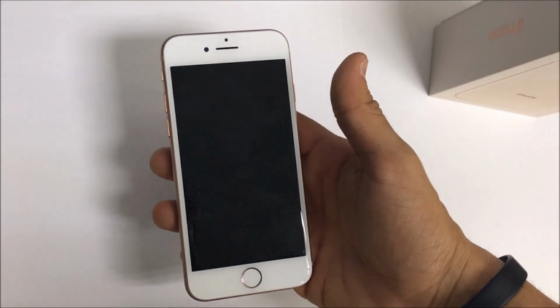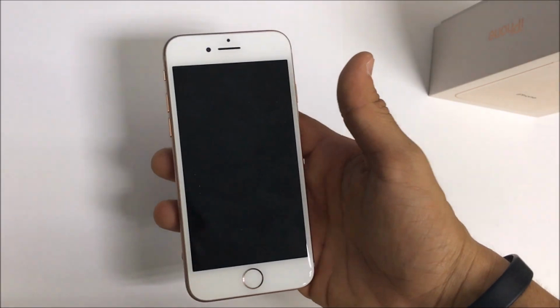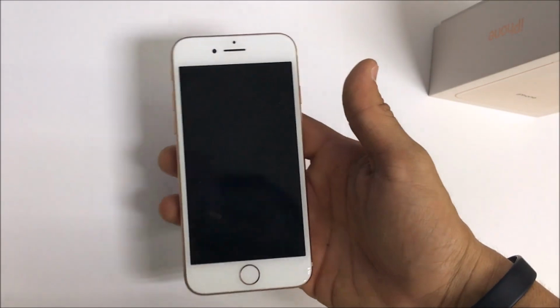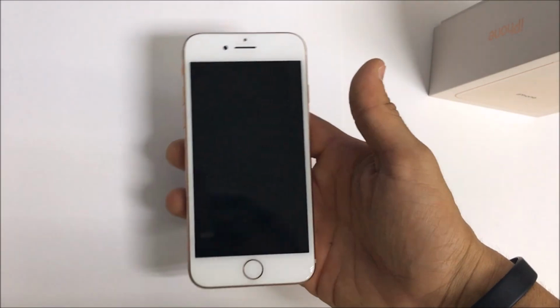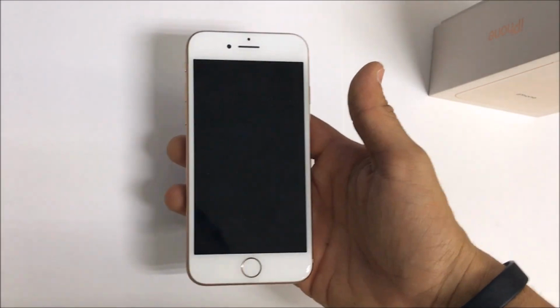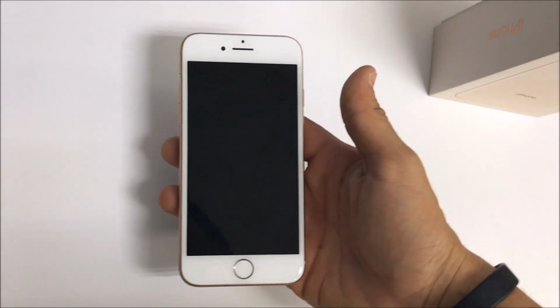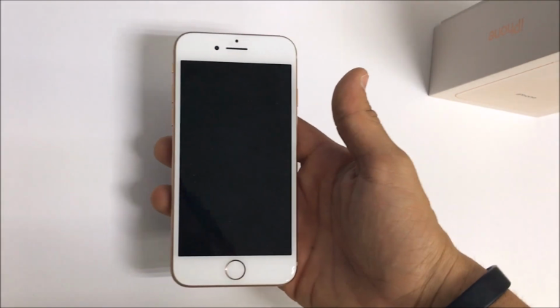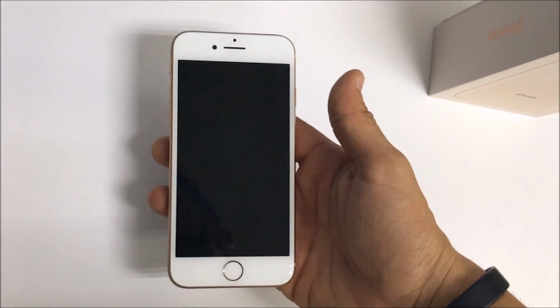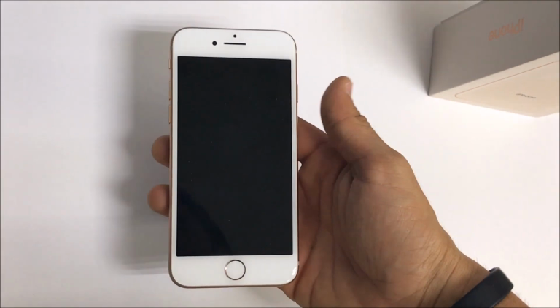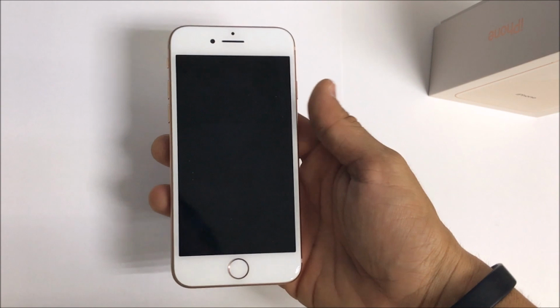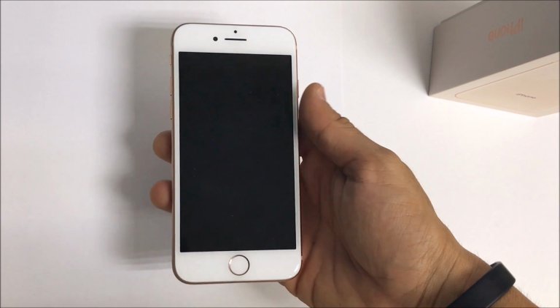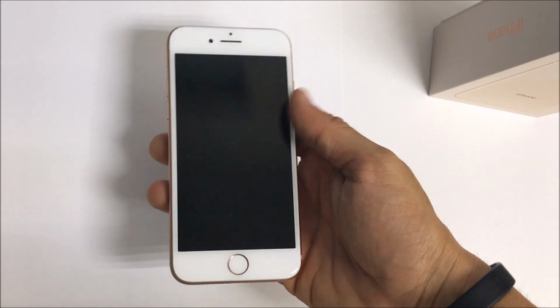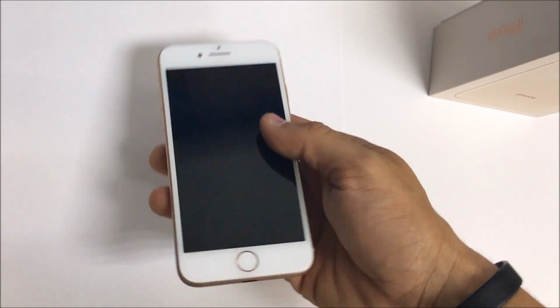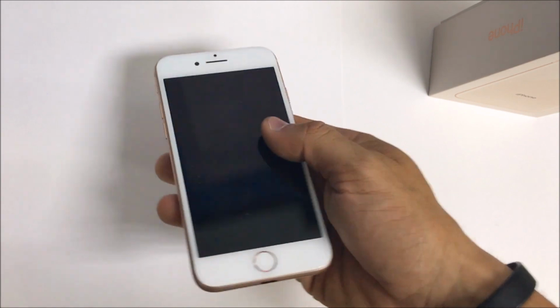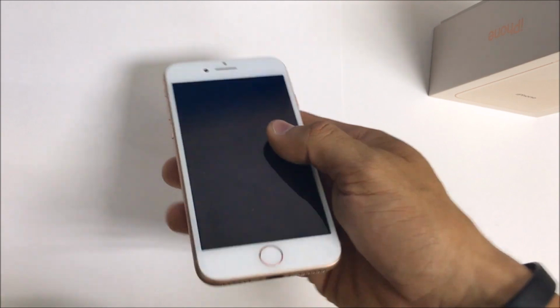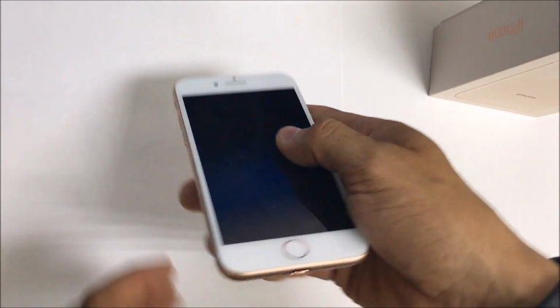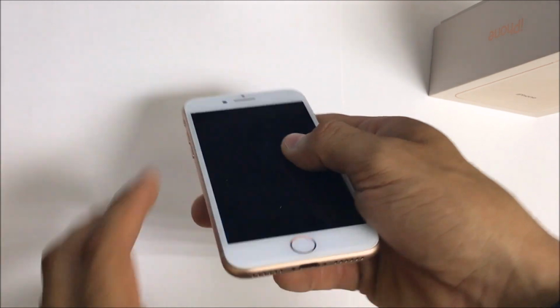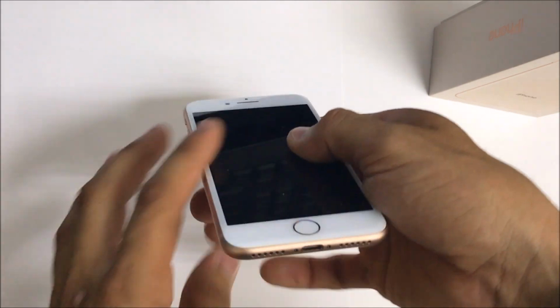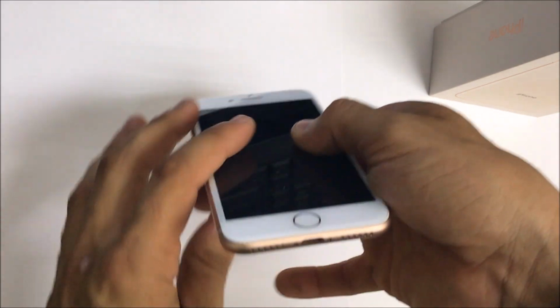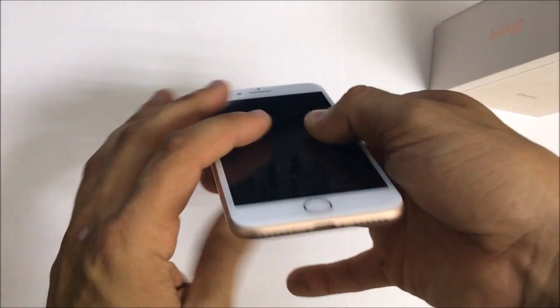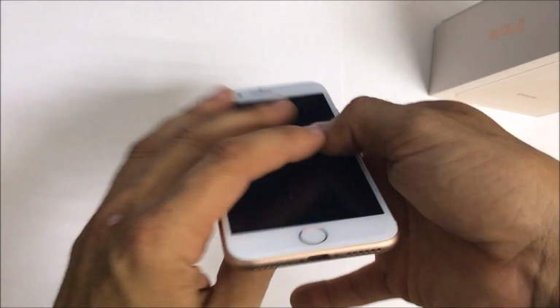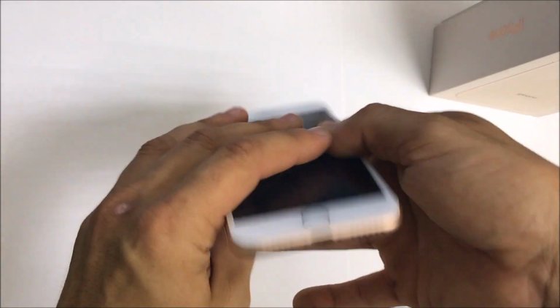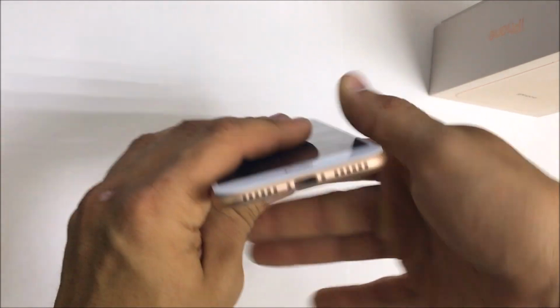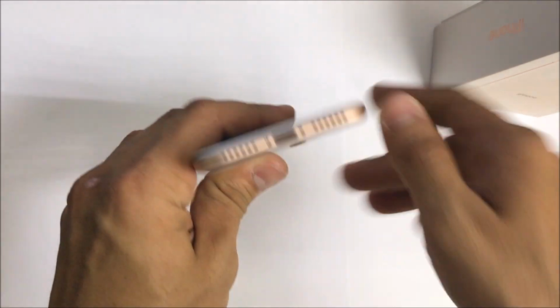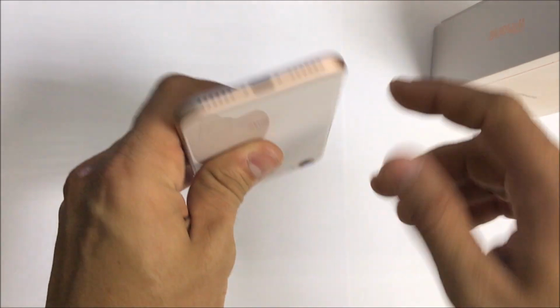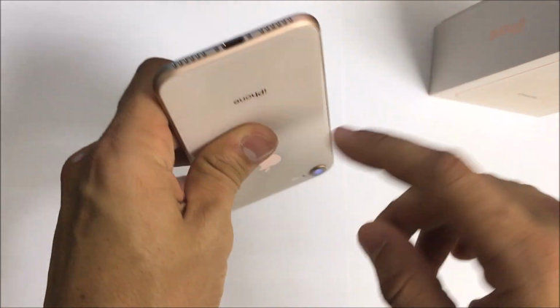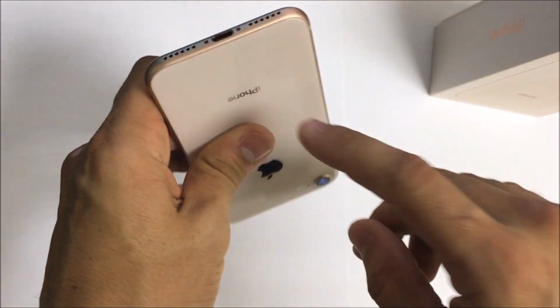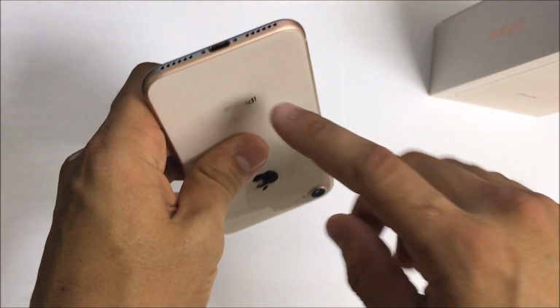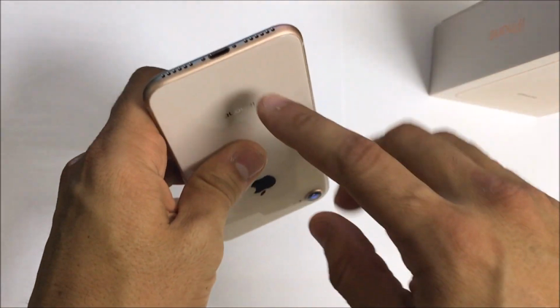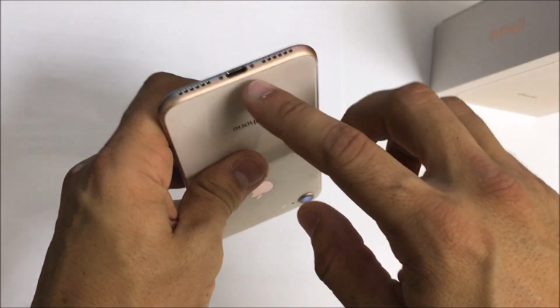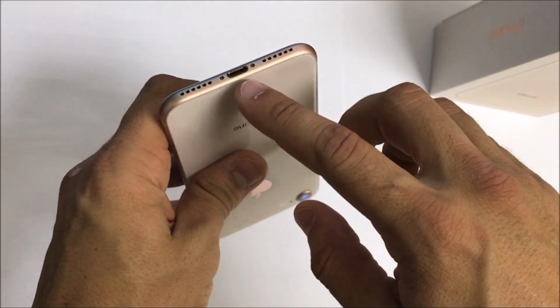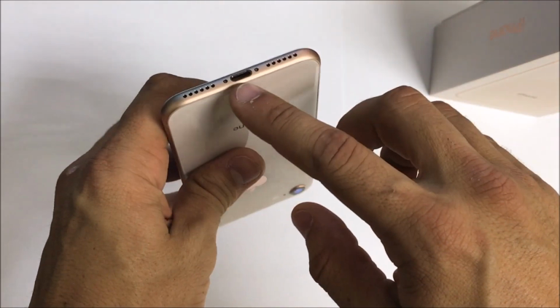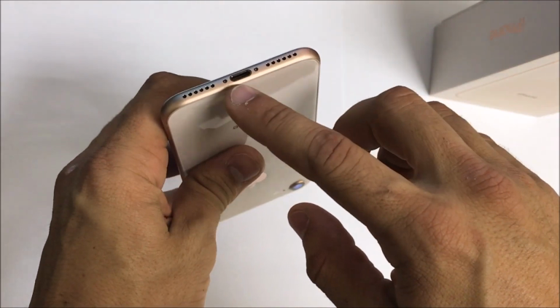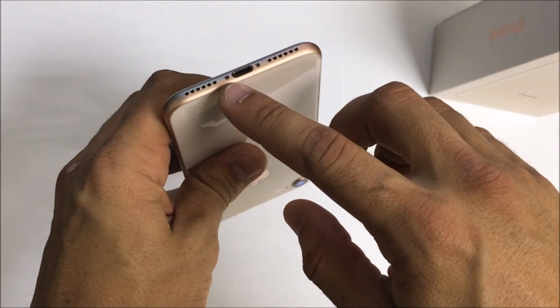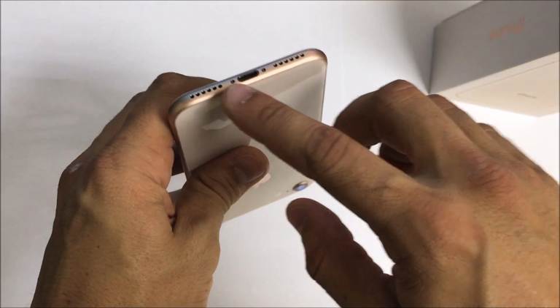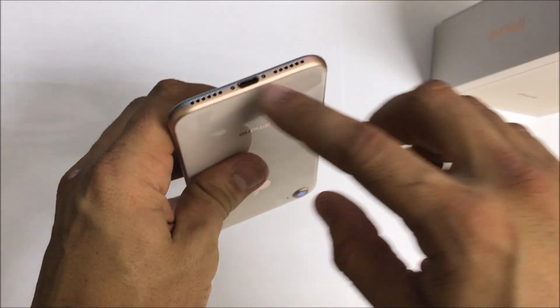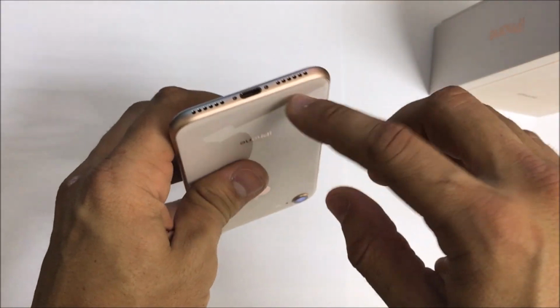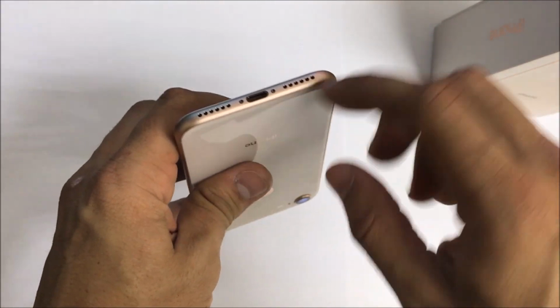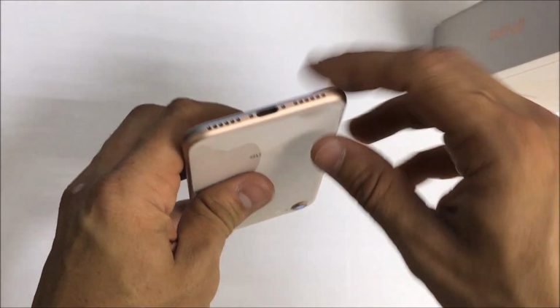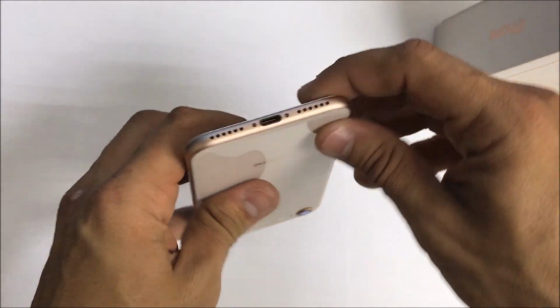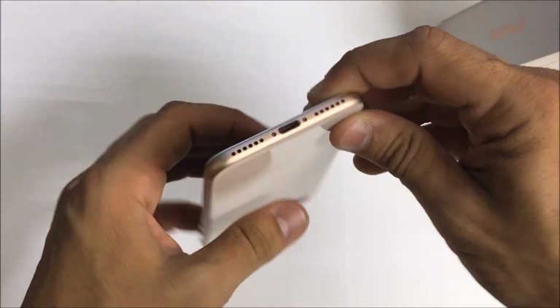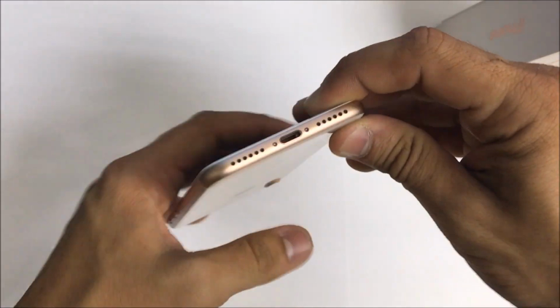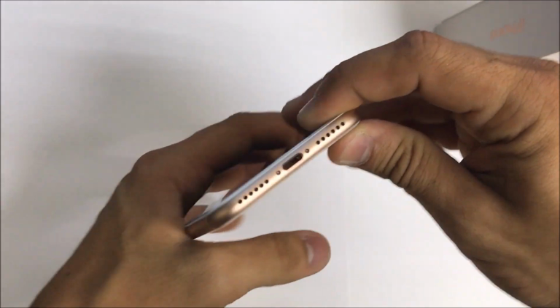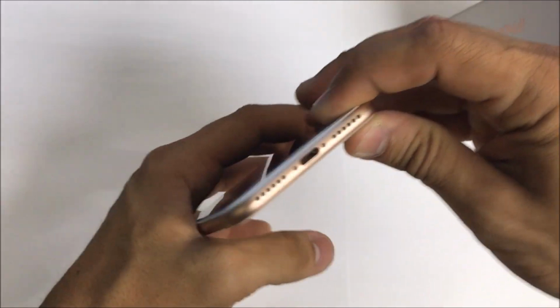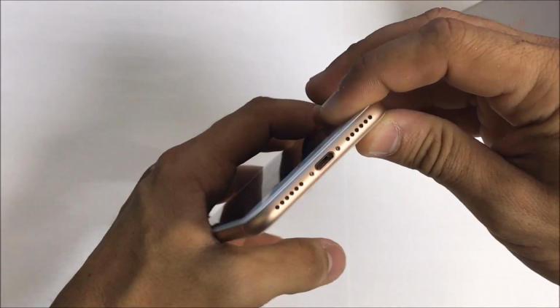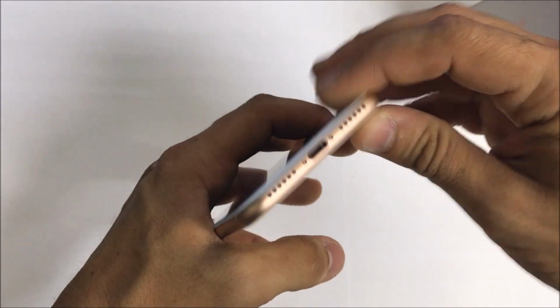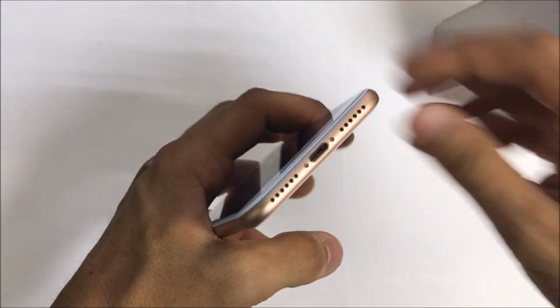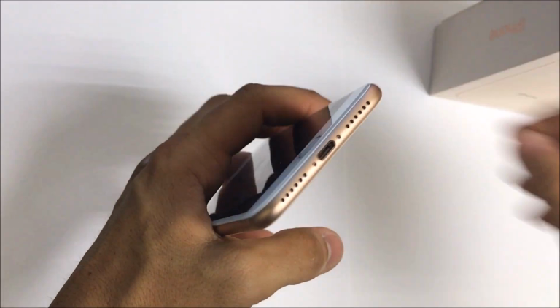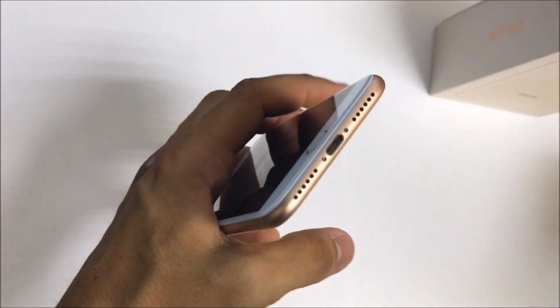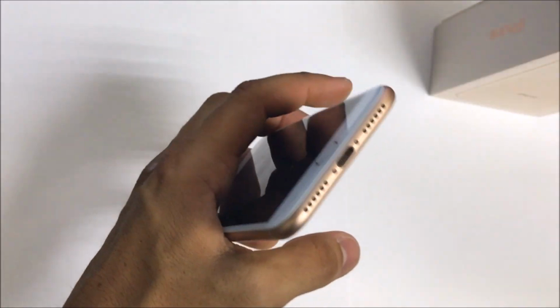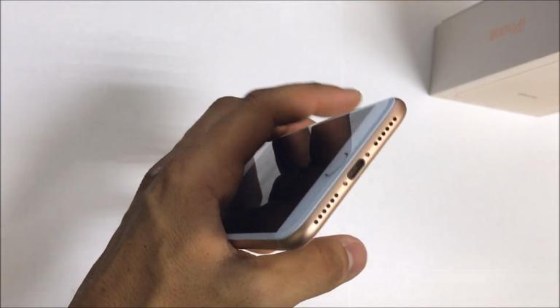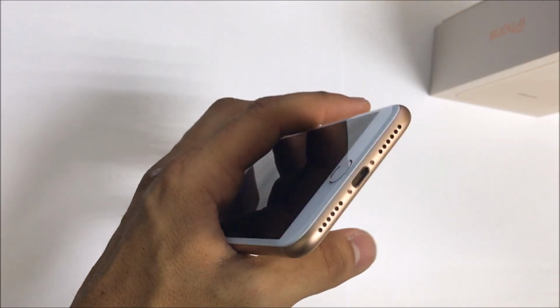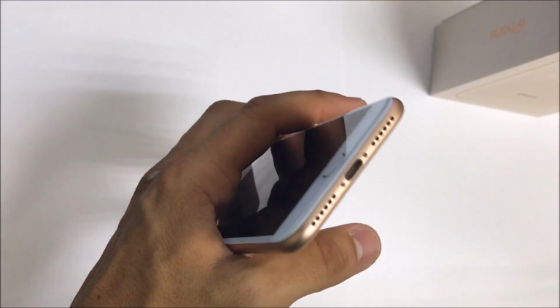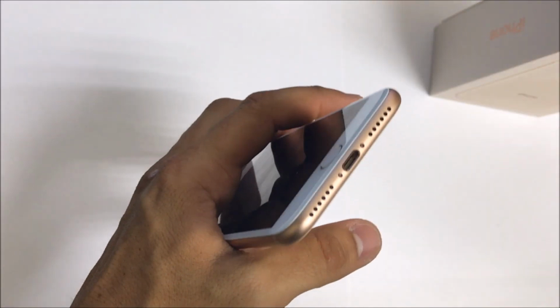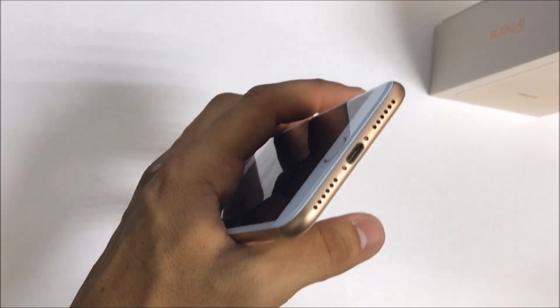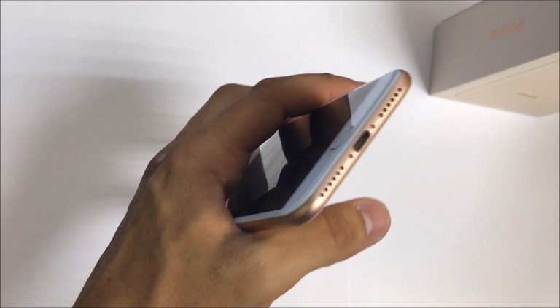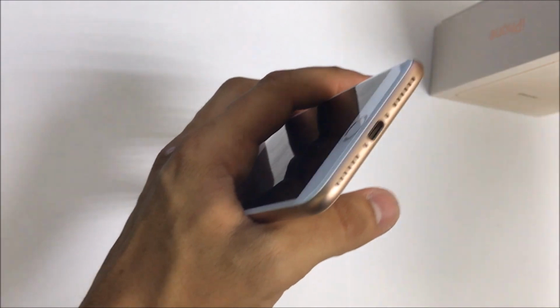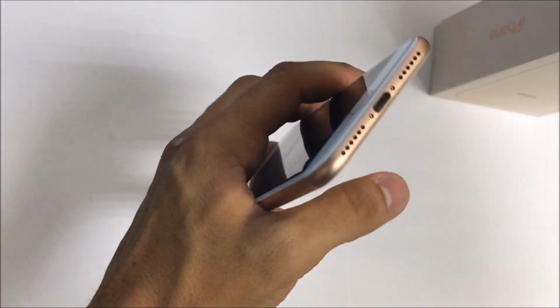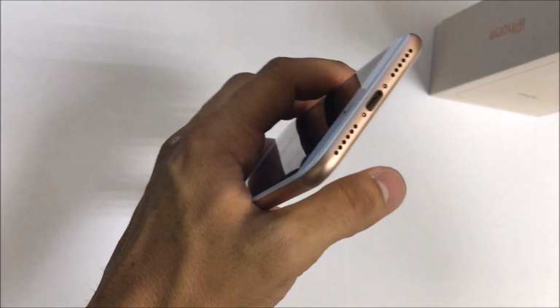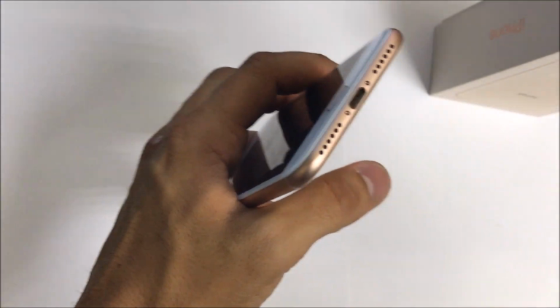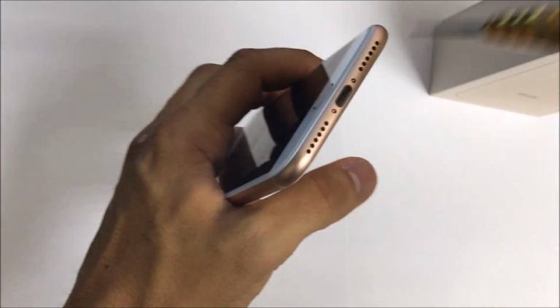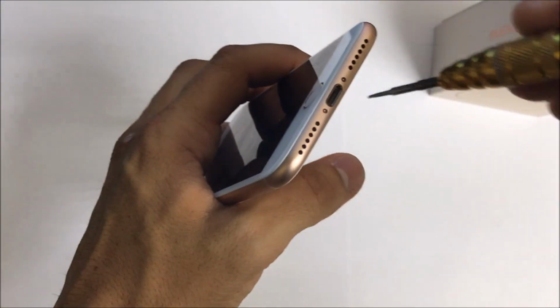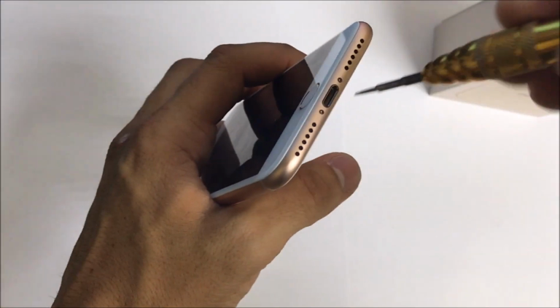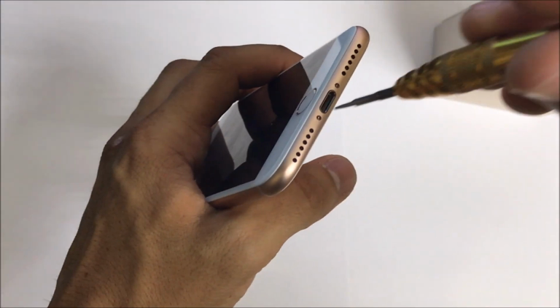The first step is we're going to be removing the two bottom pentalobe screws with a pentalobe screwdriver.